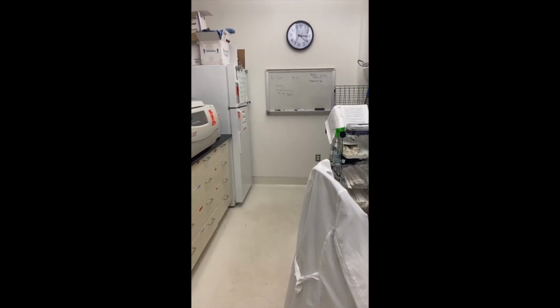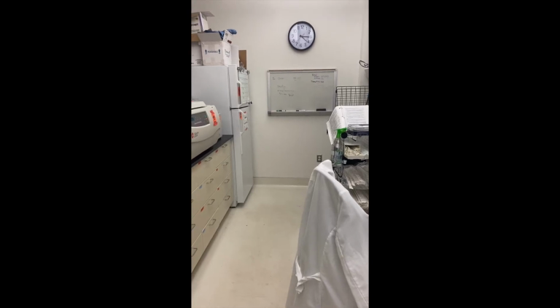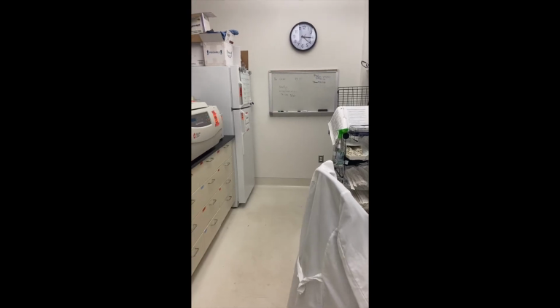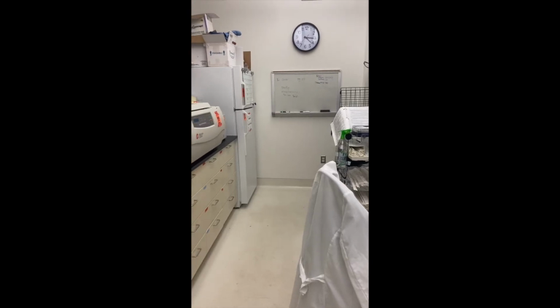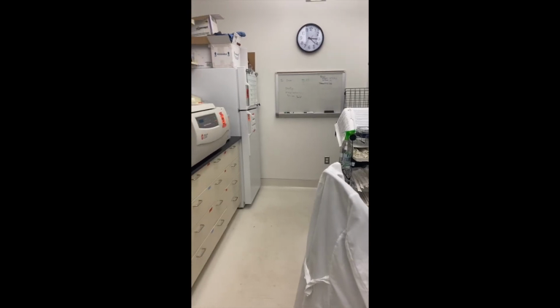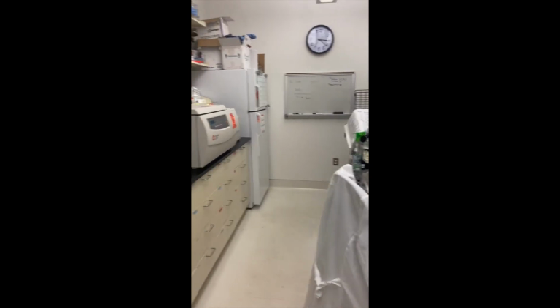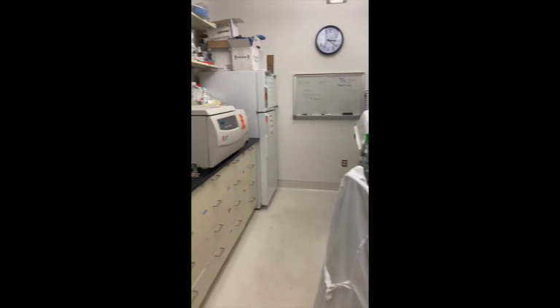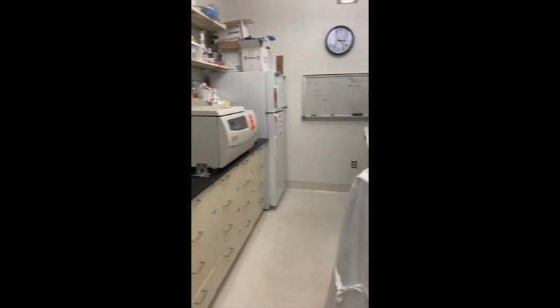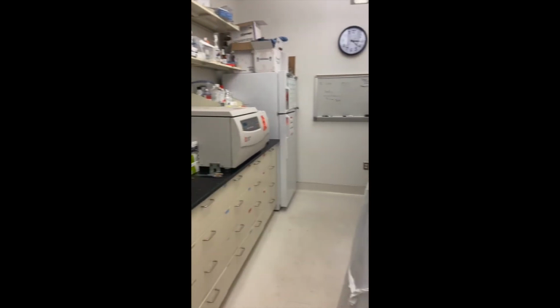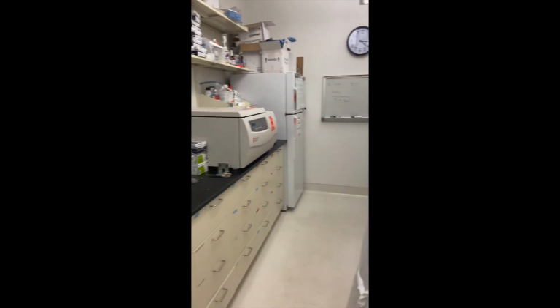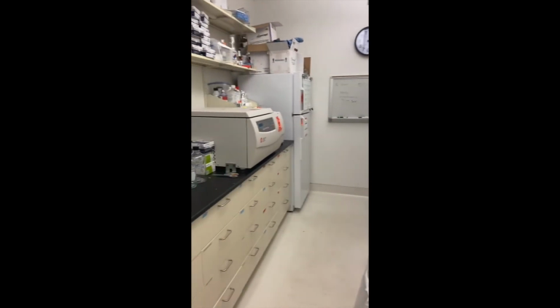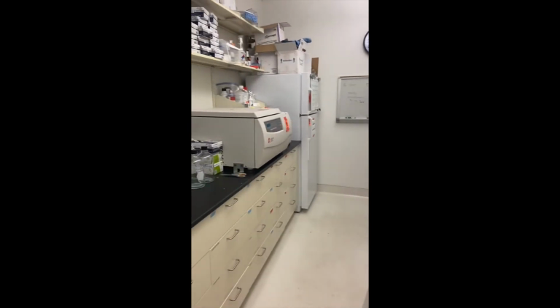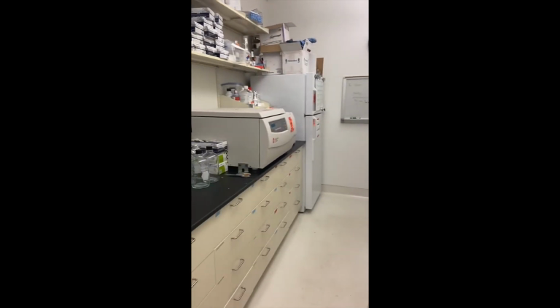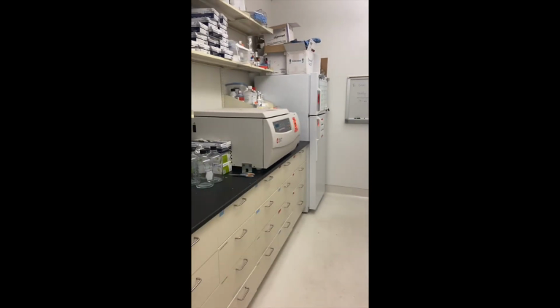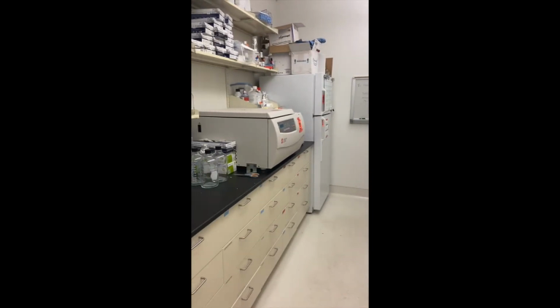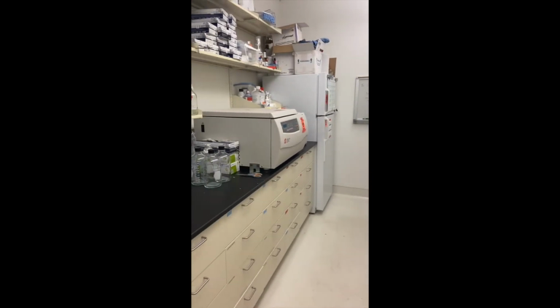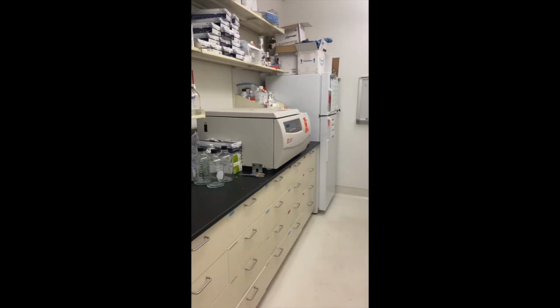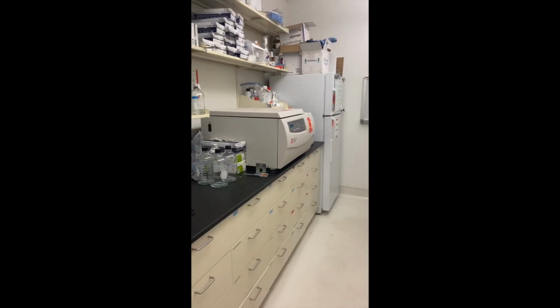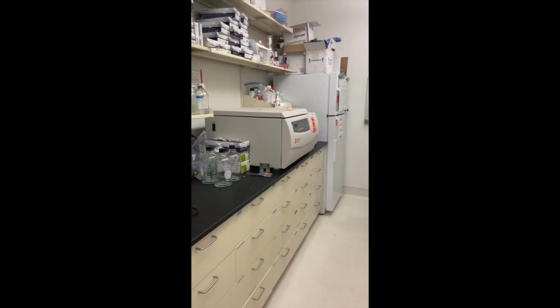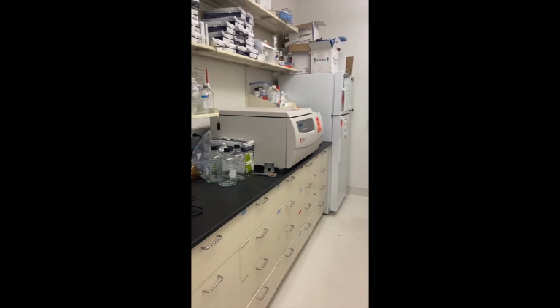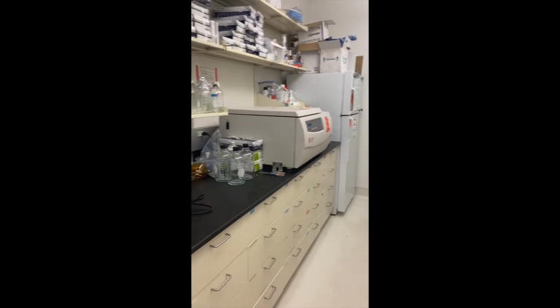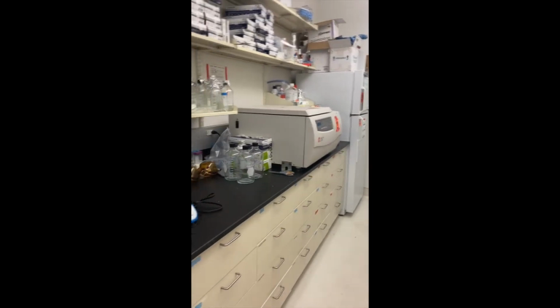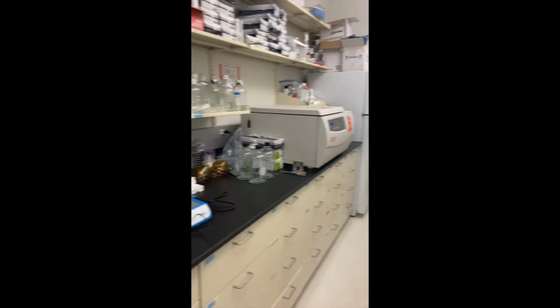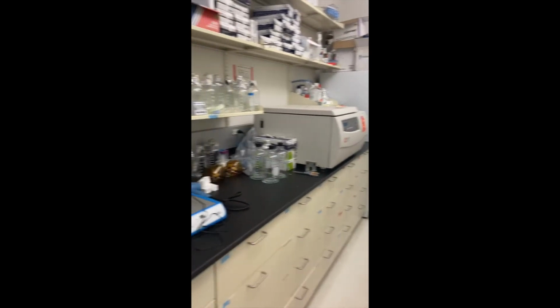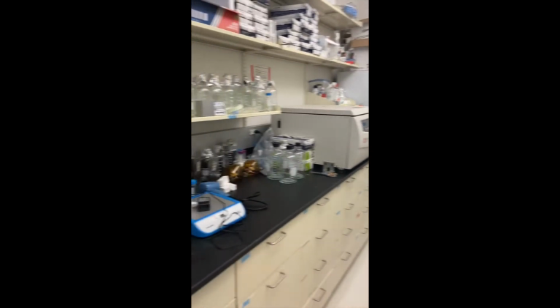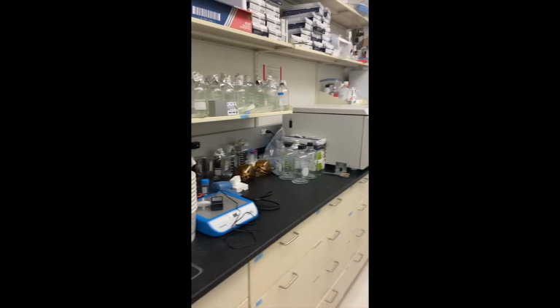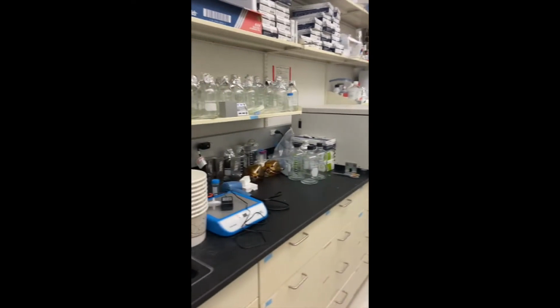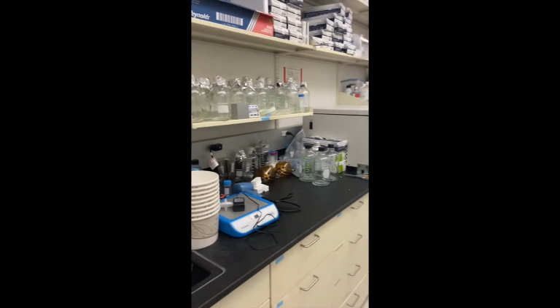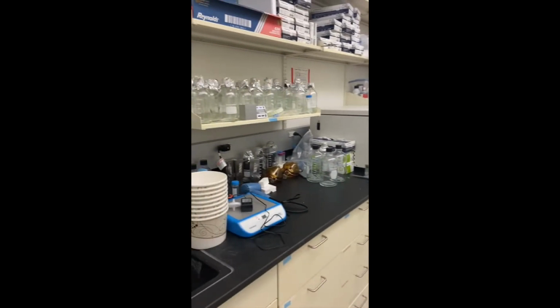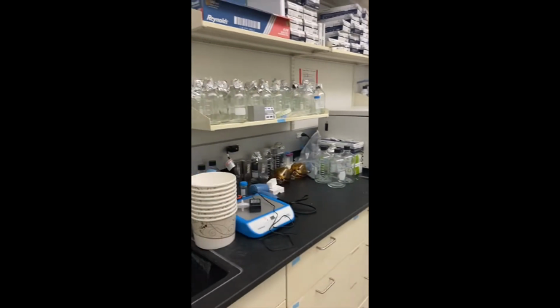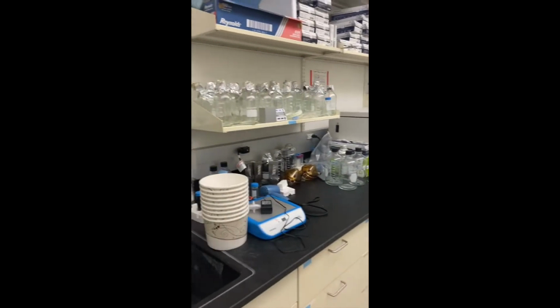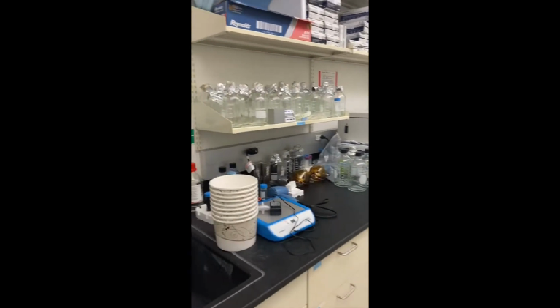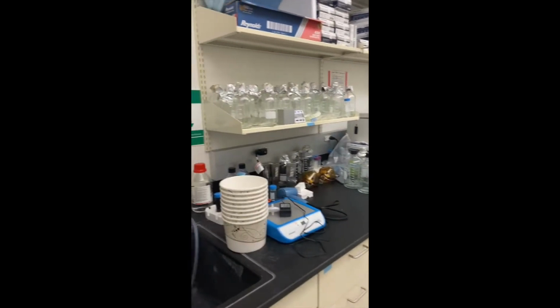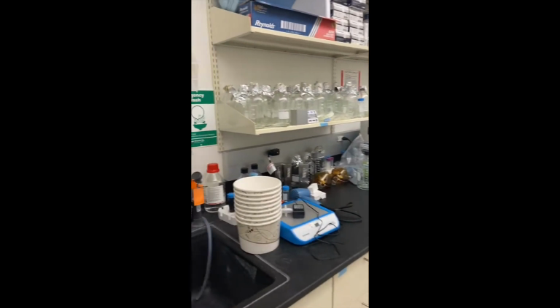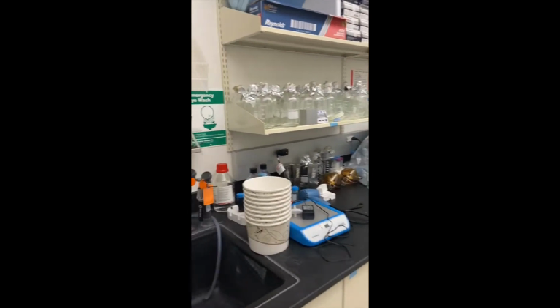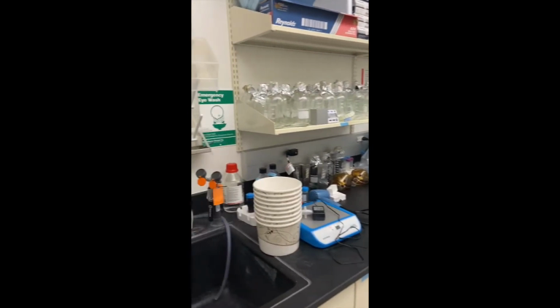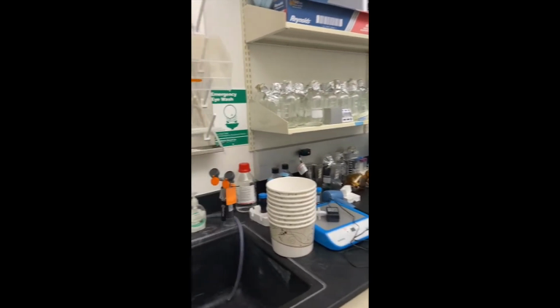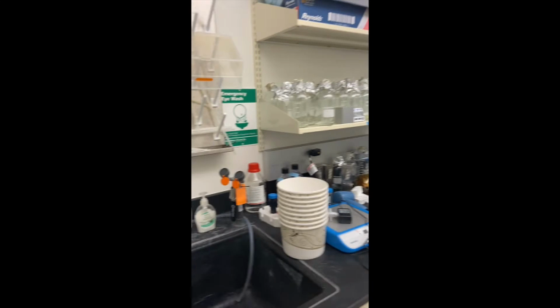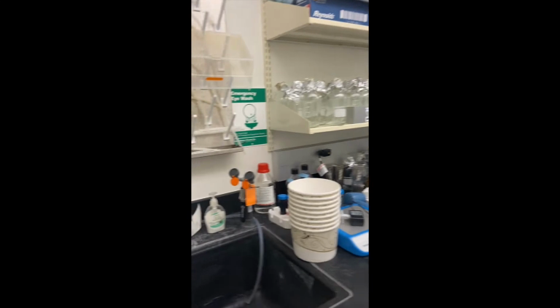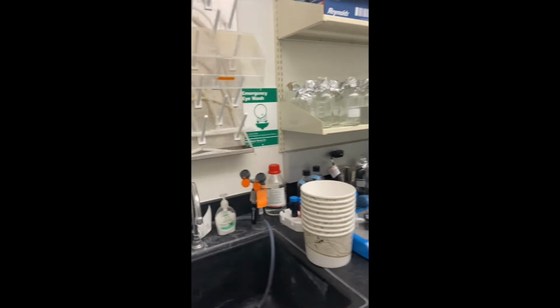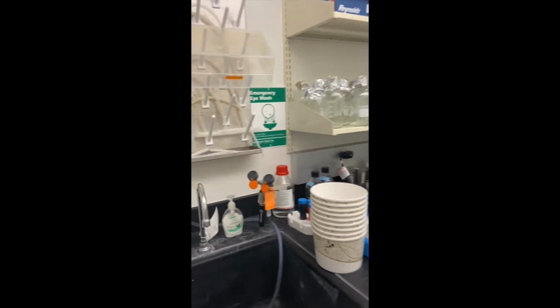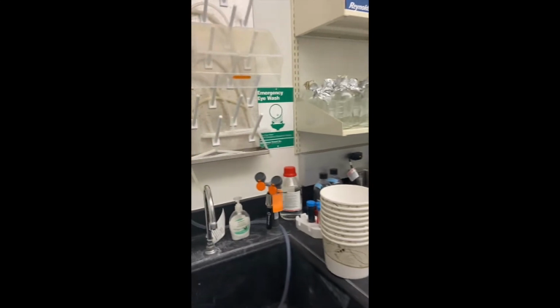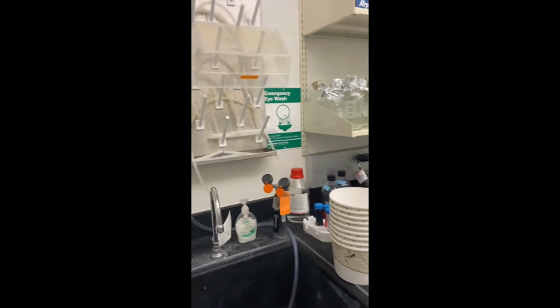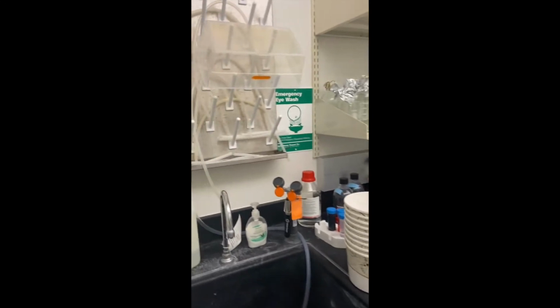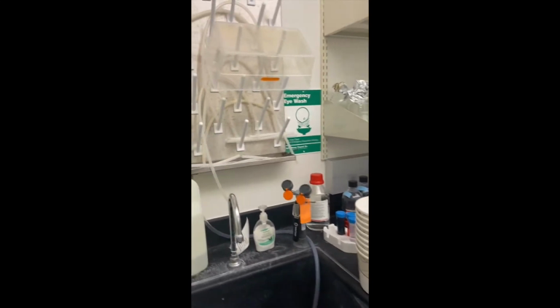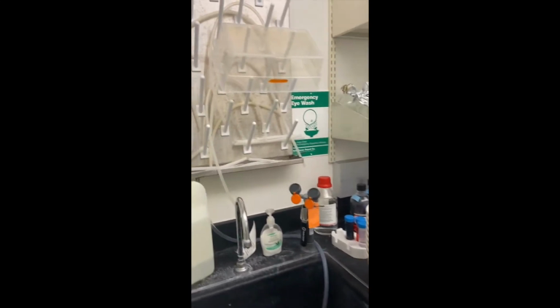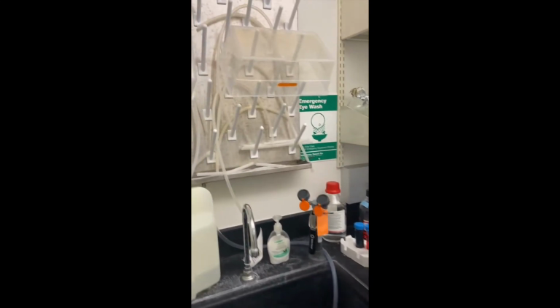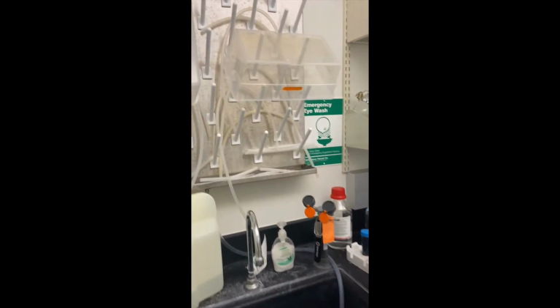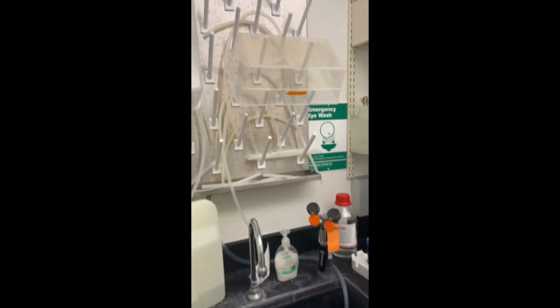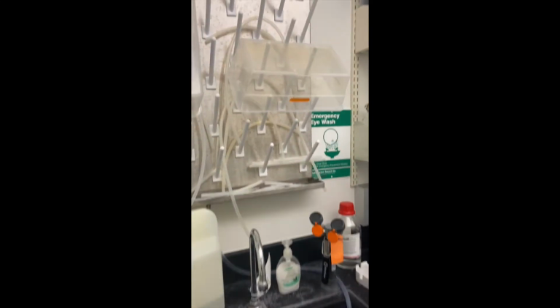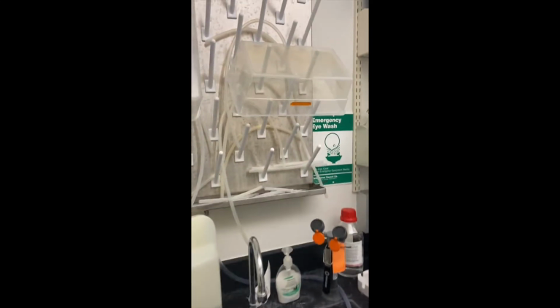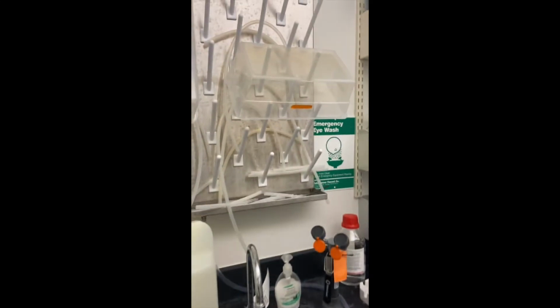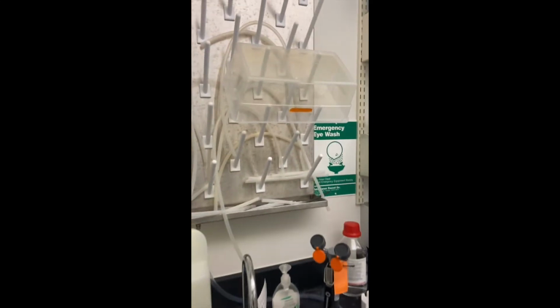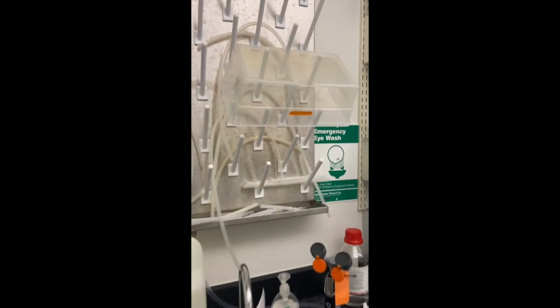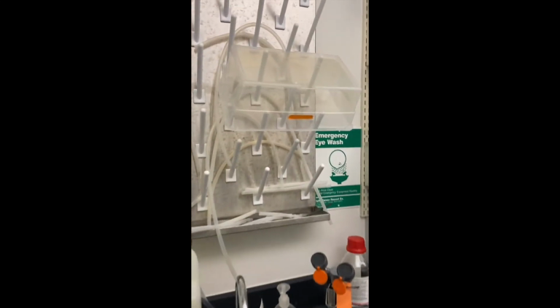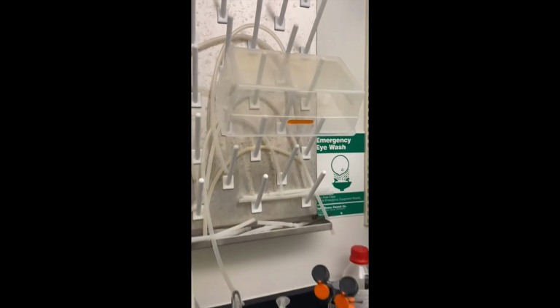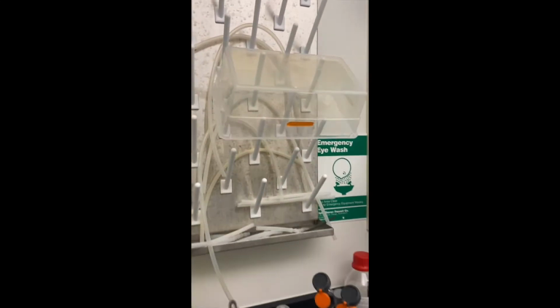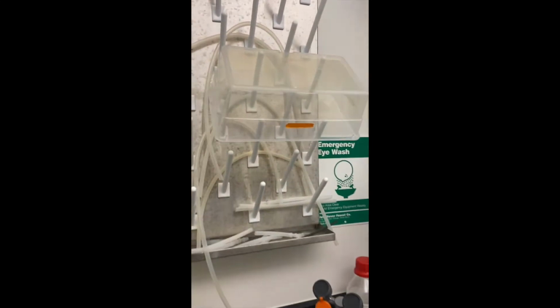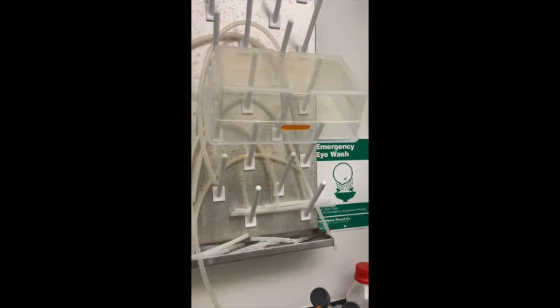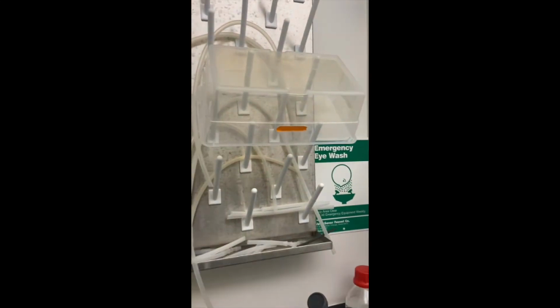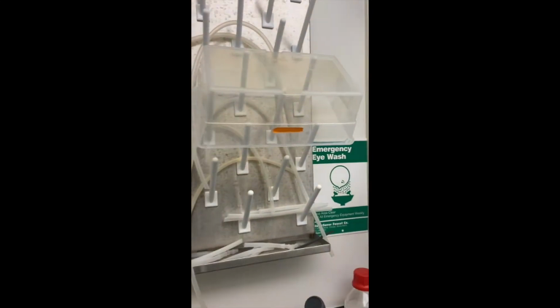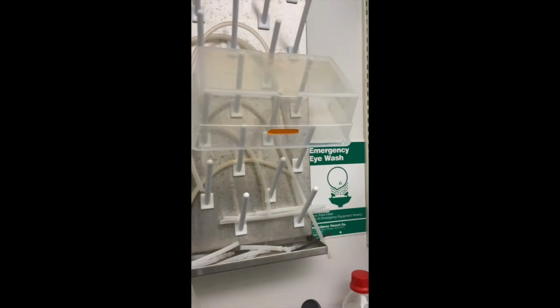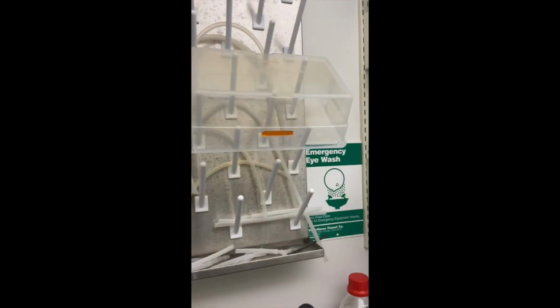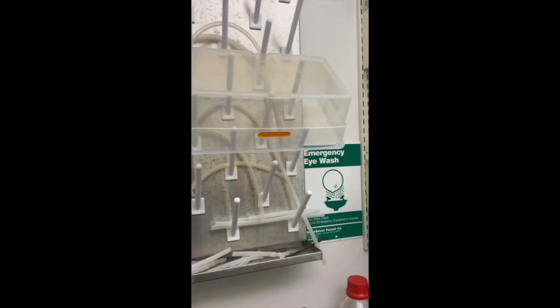Hi everyone. I'm in the room next to the main lab right now getting supplies for the blood feed, because it is a Tuesday.